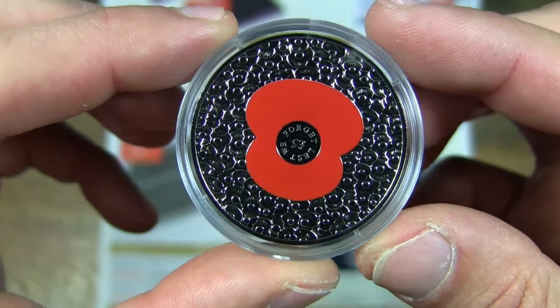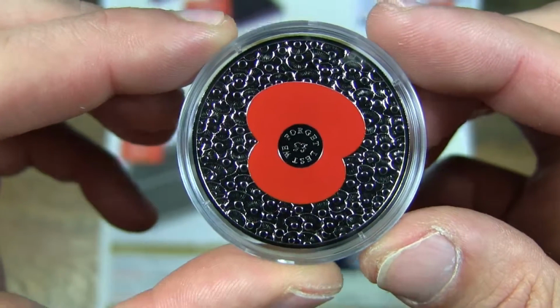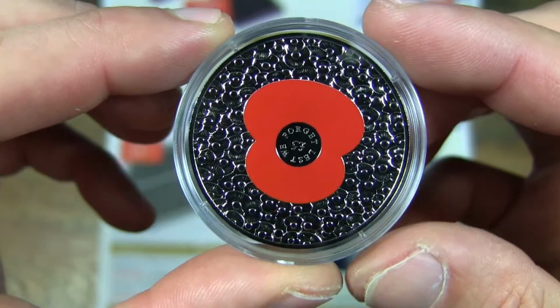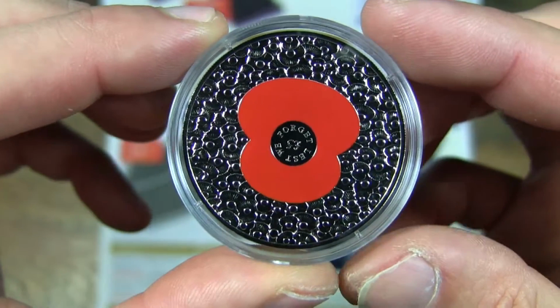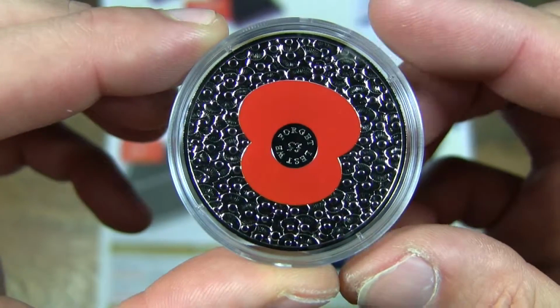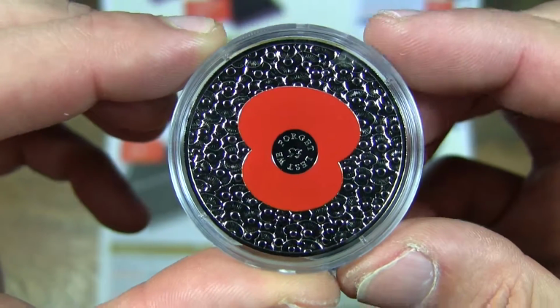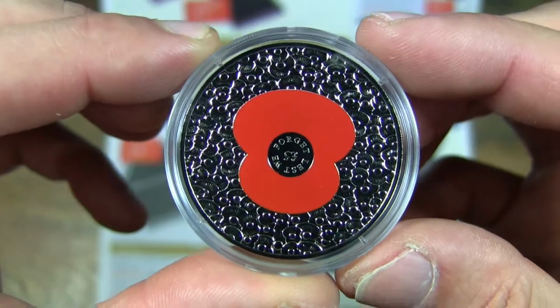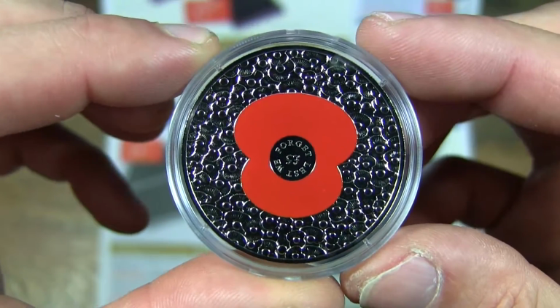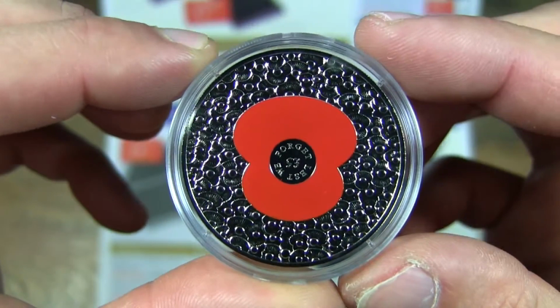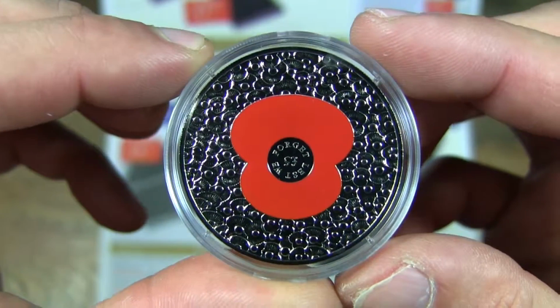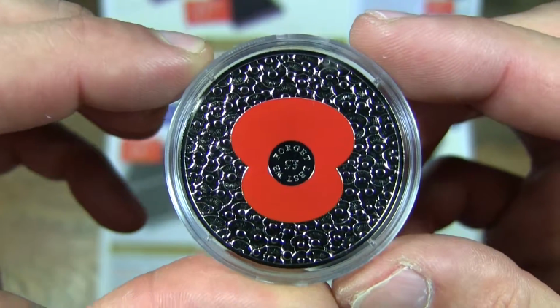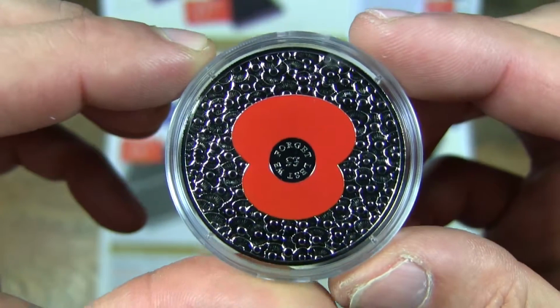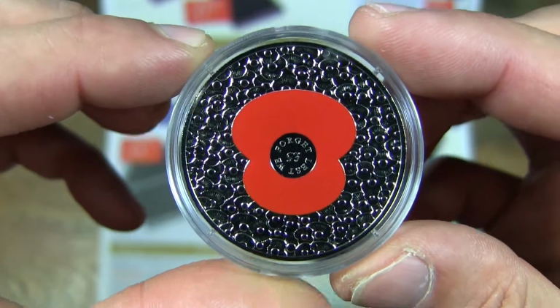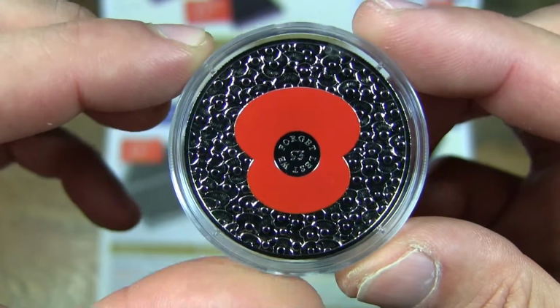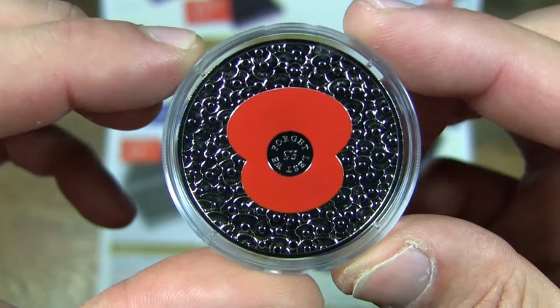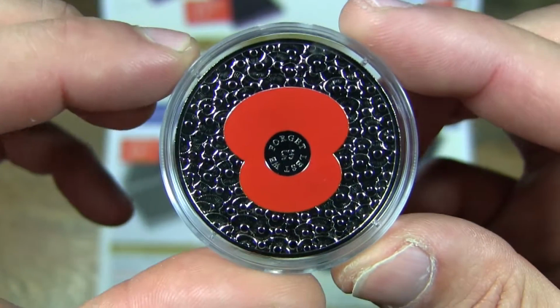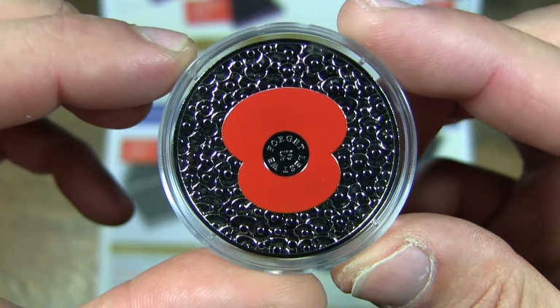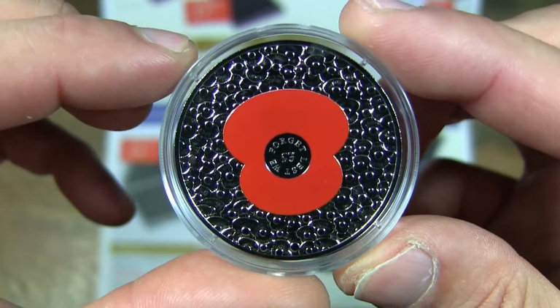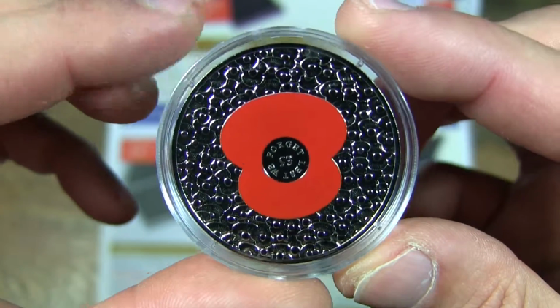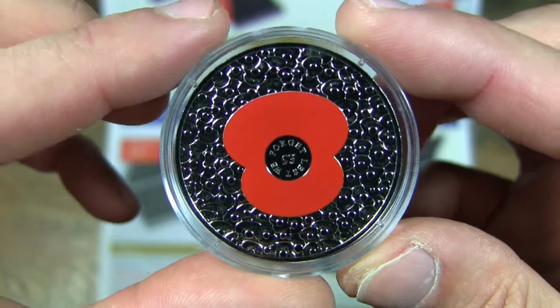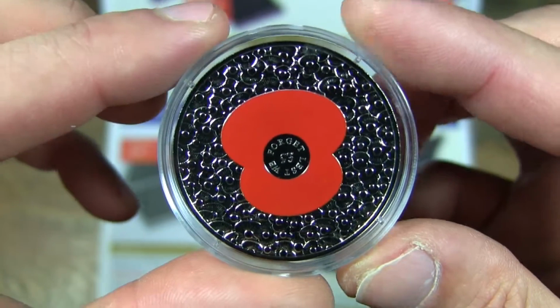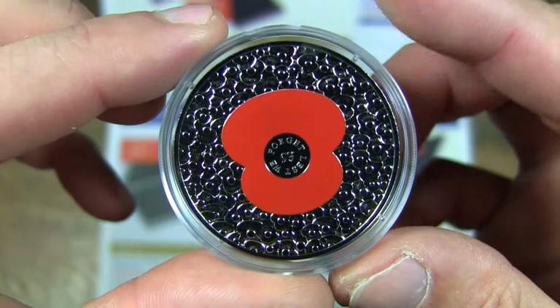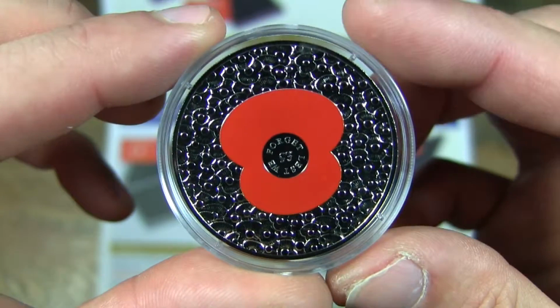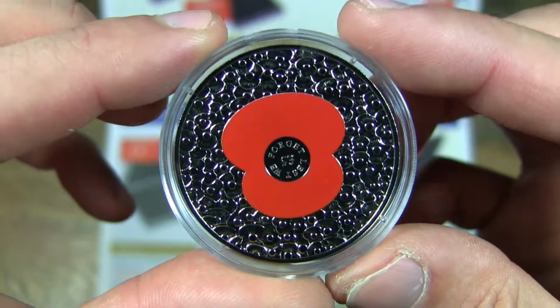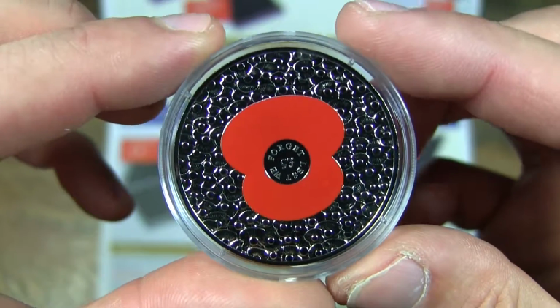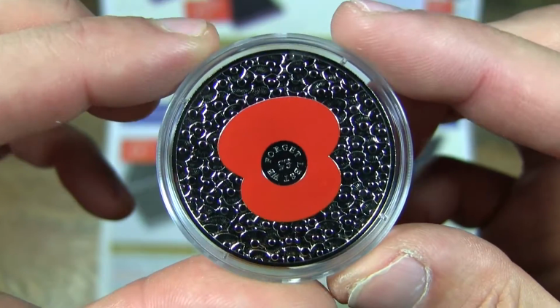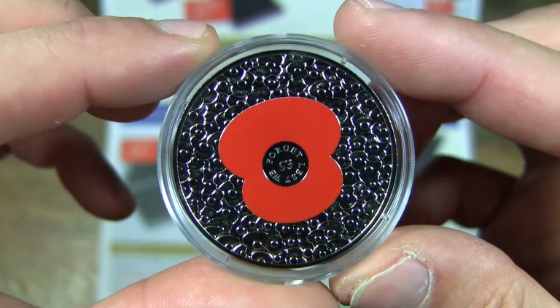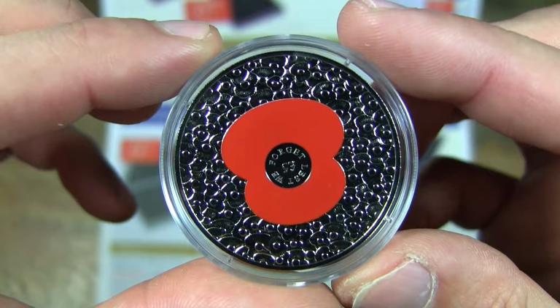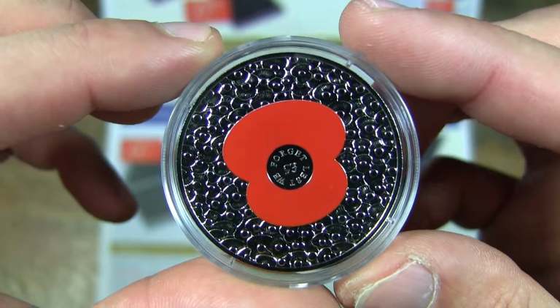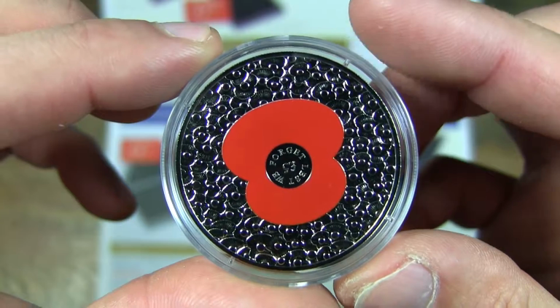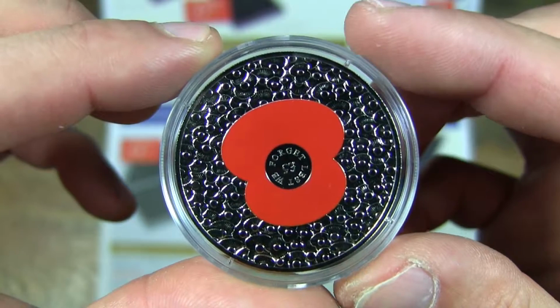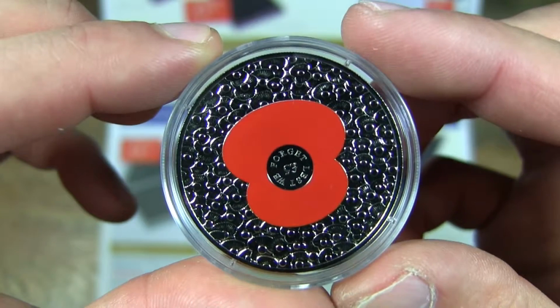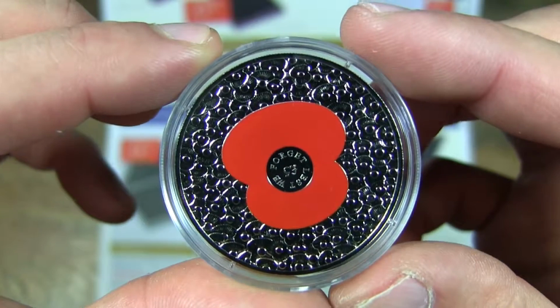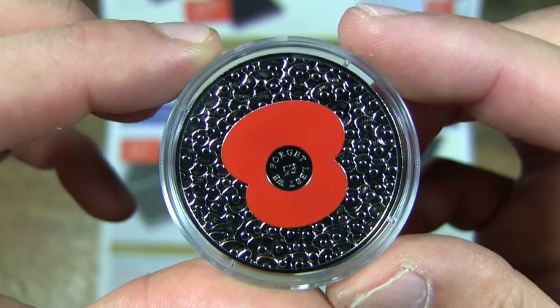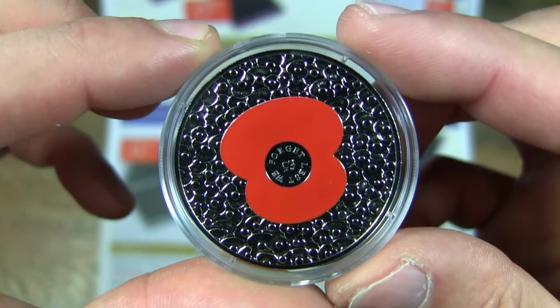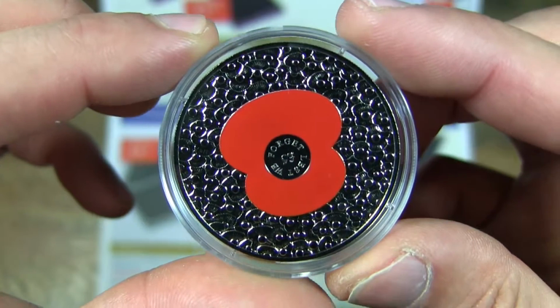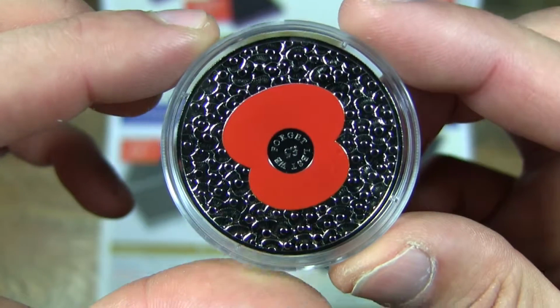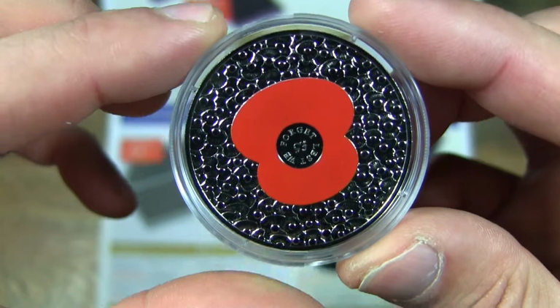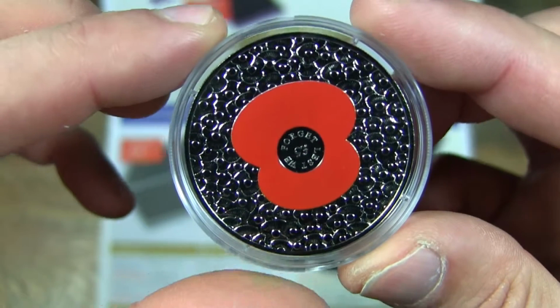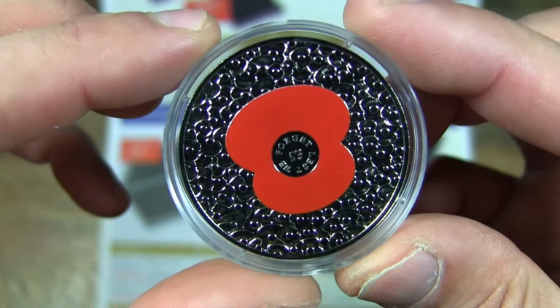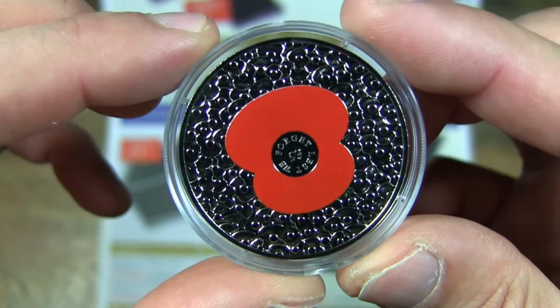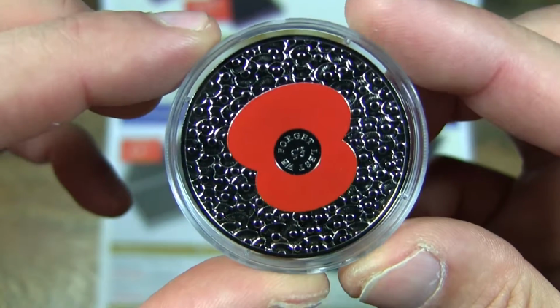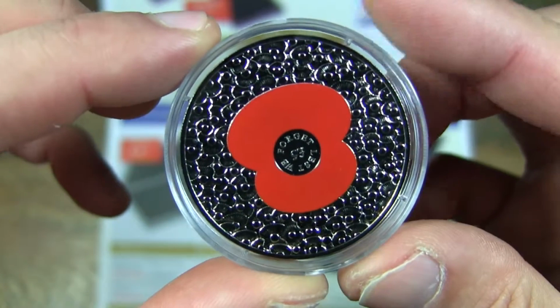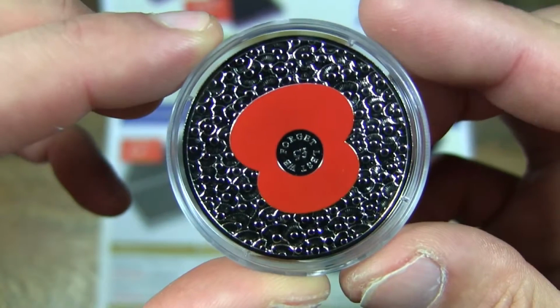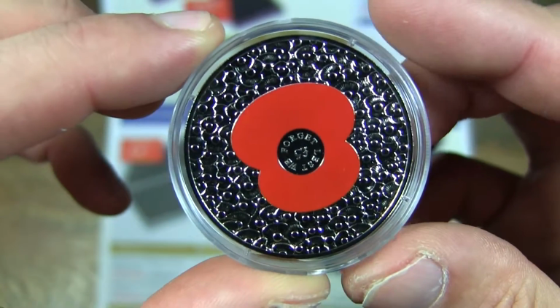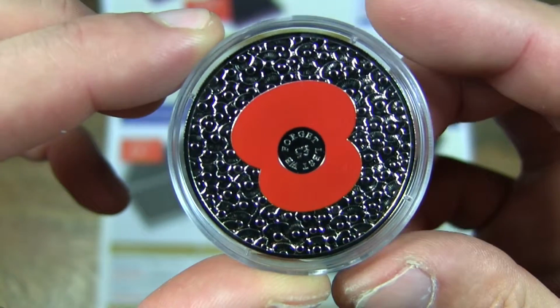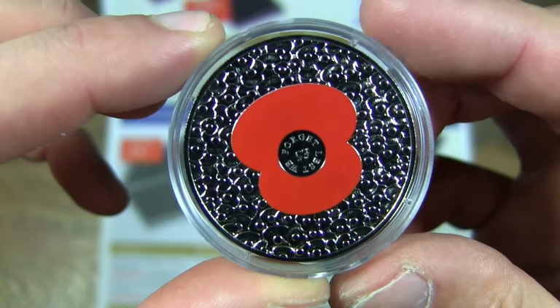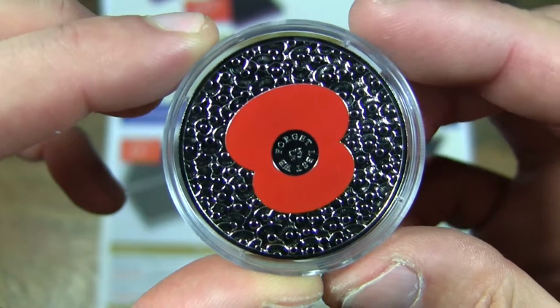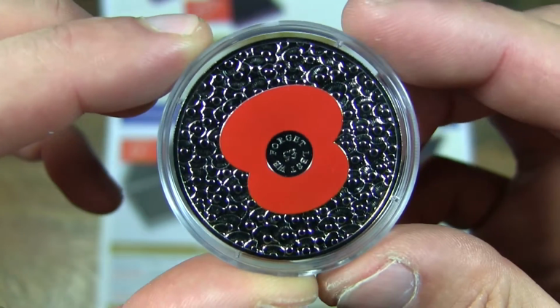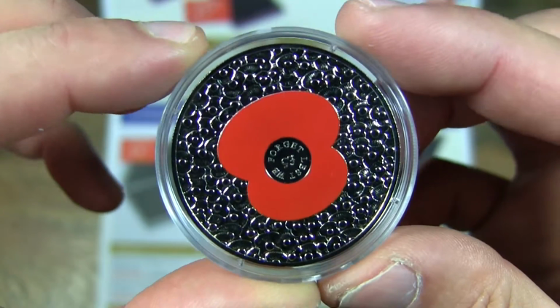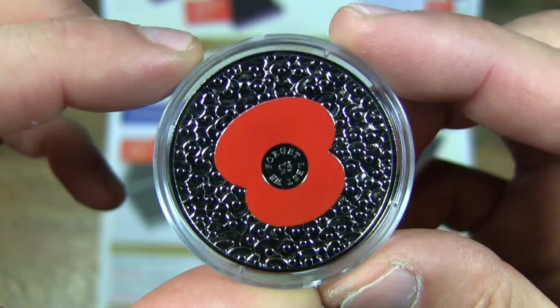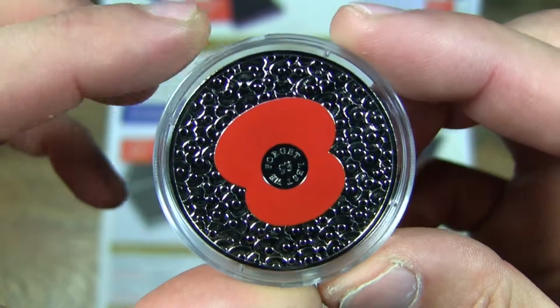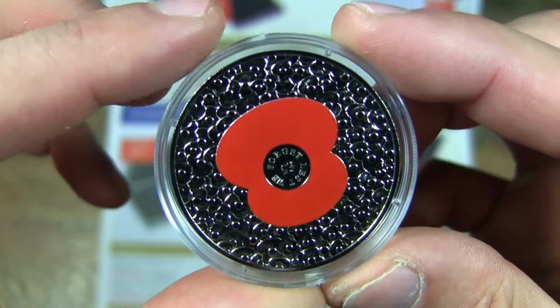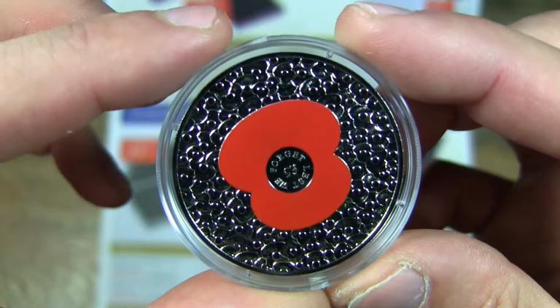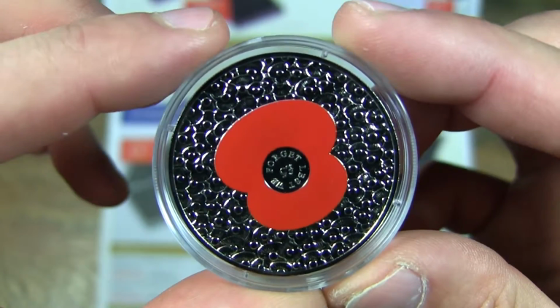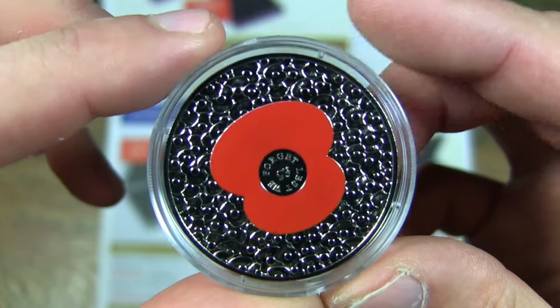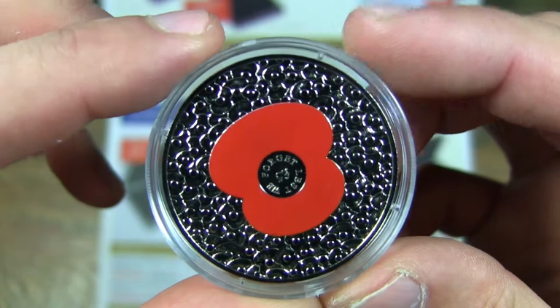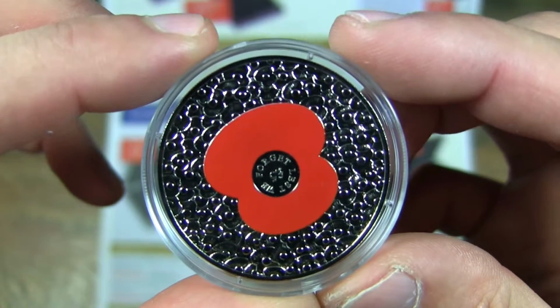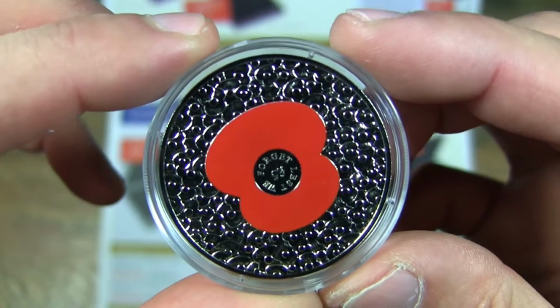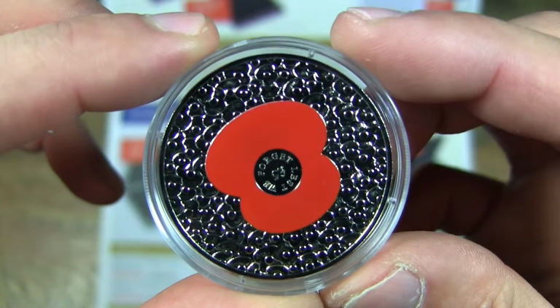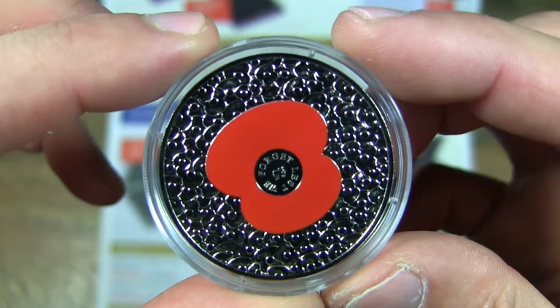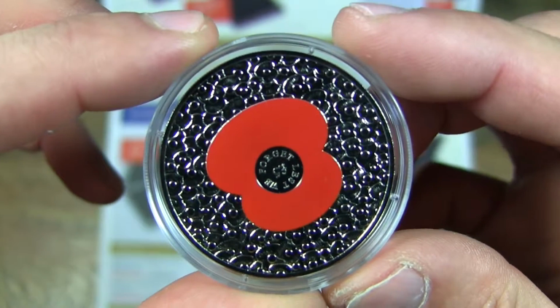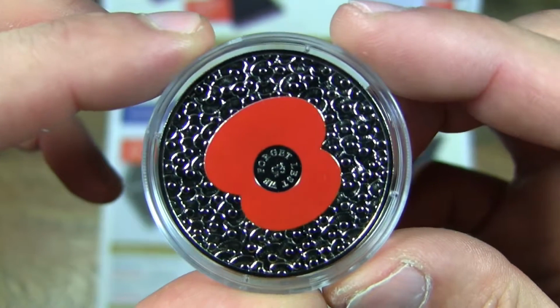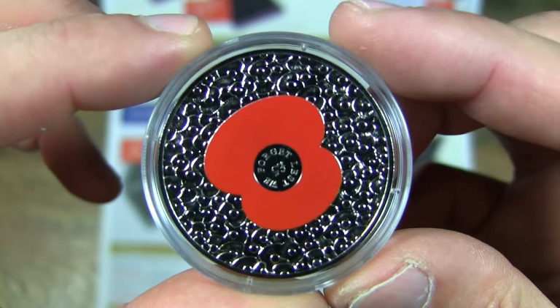For each of these £5 coins that's ordered, 50p will go to the Royal British Legion.